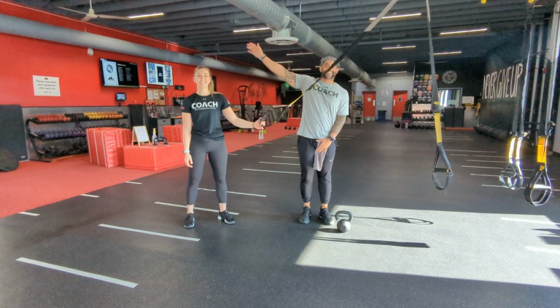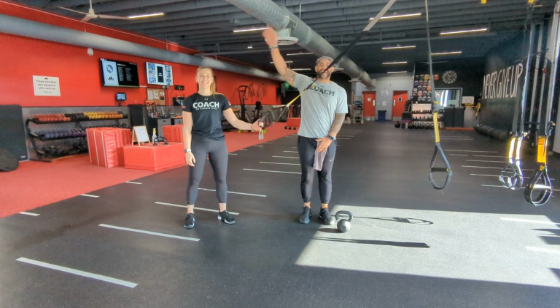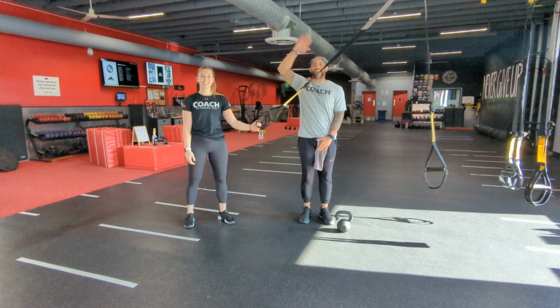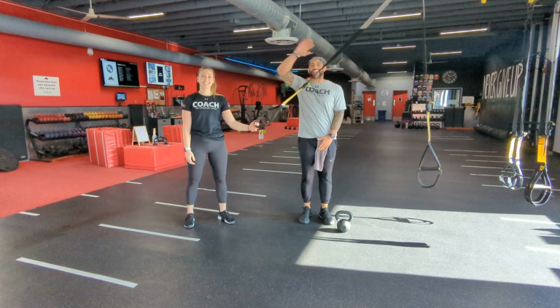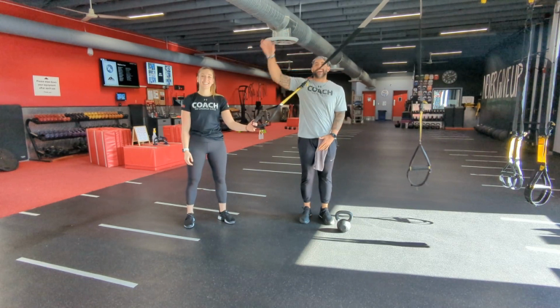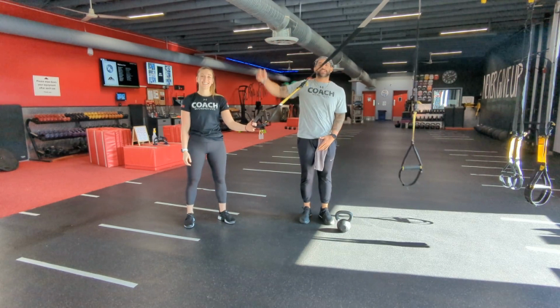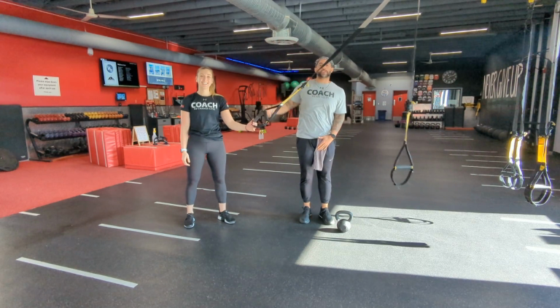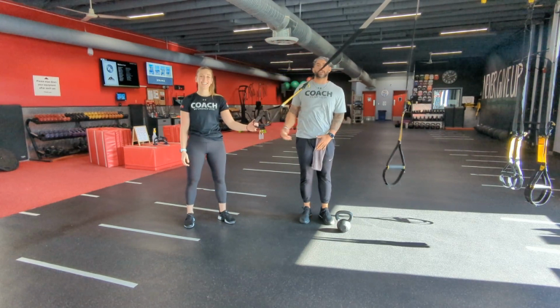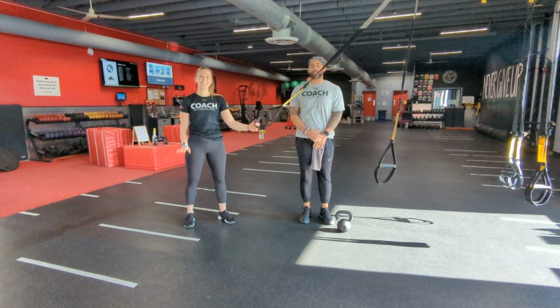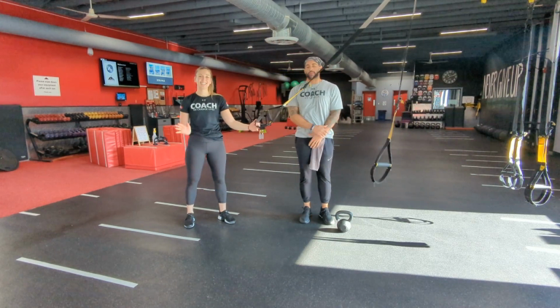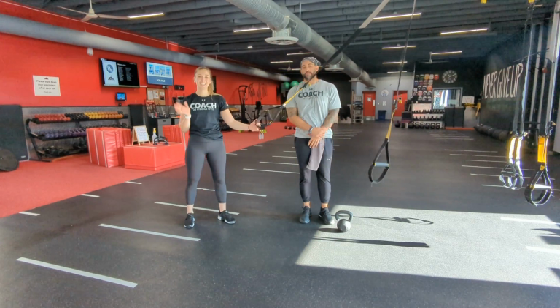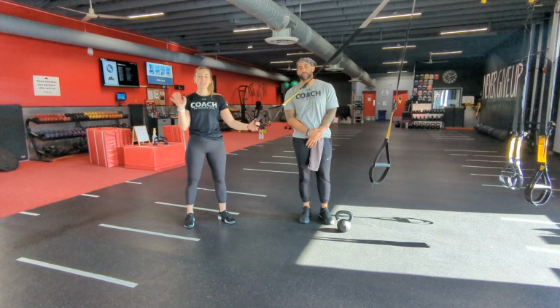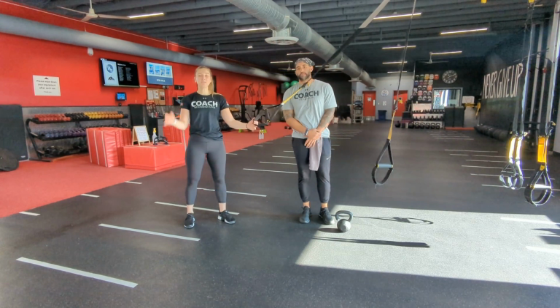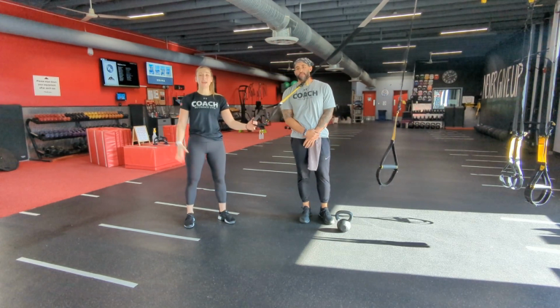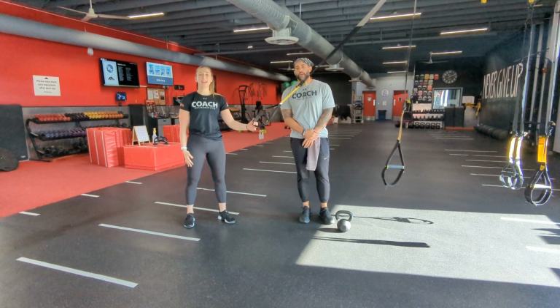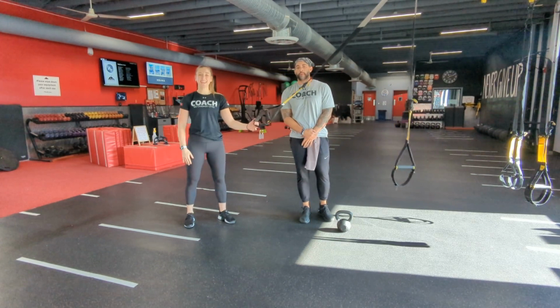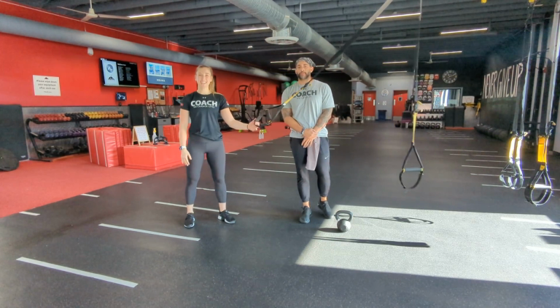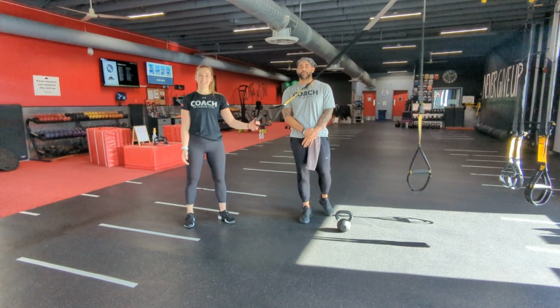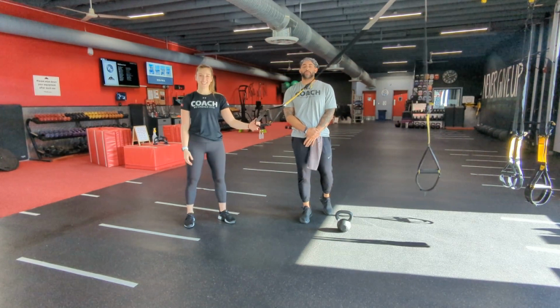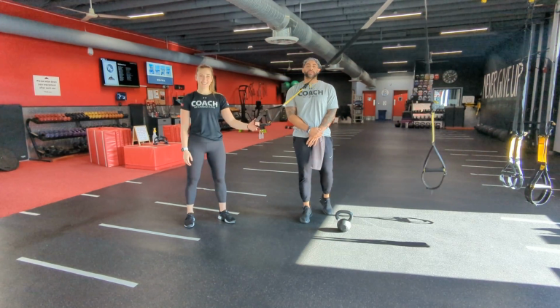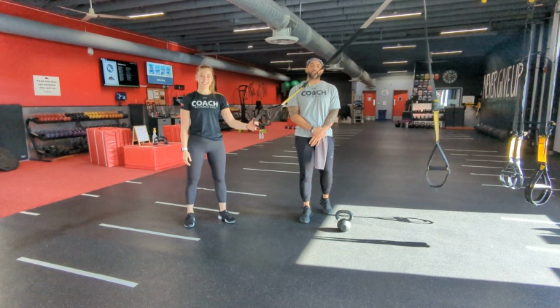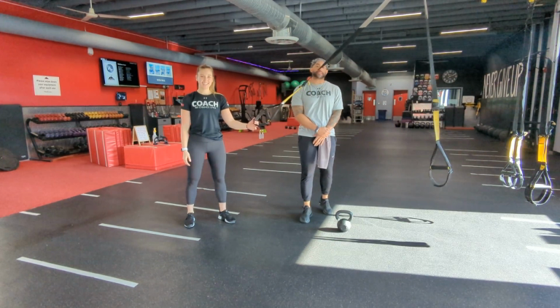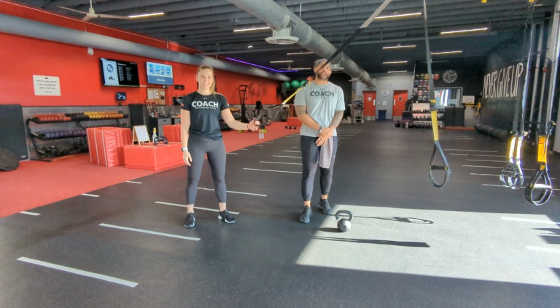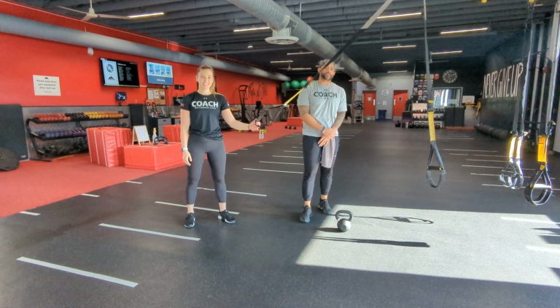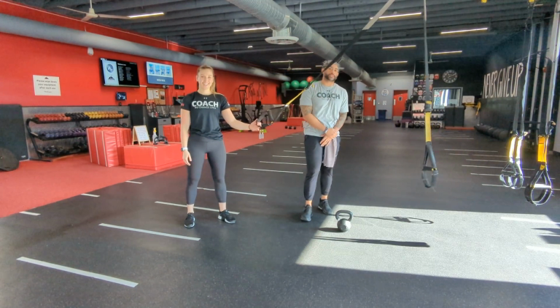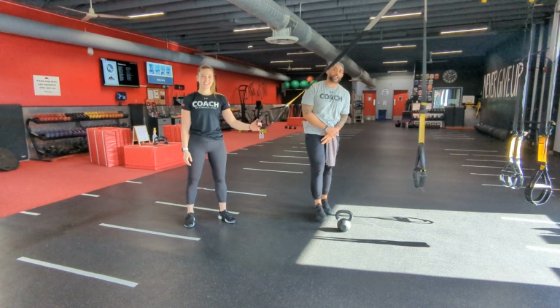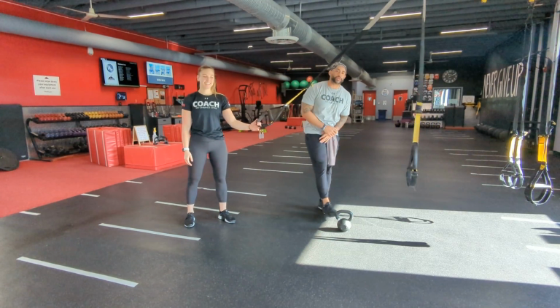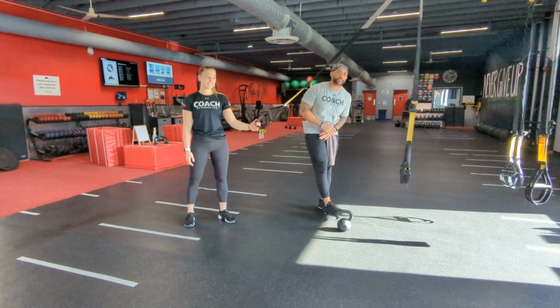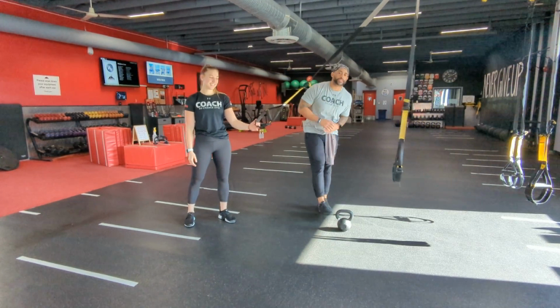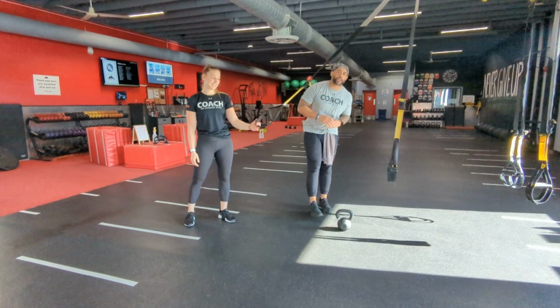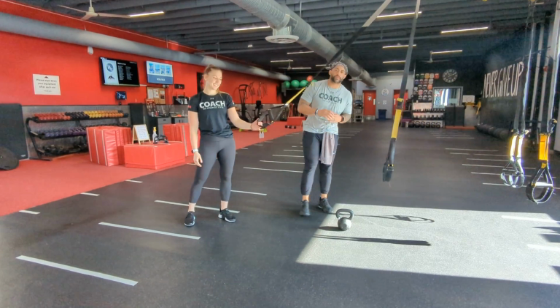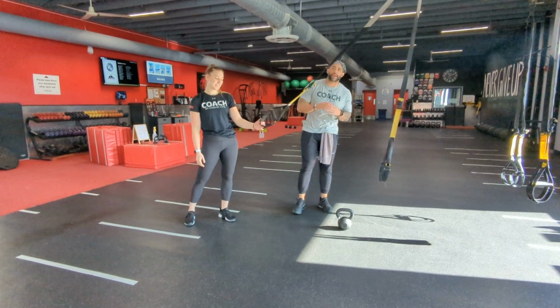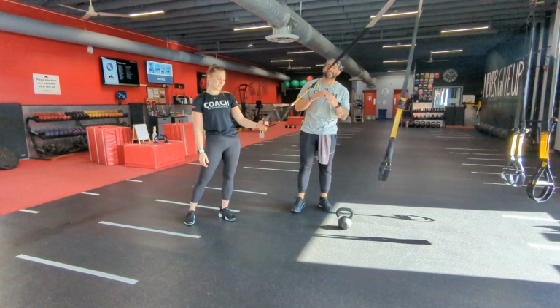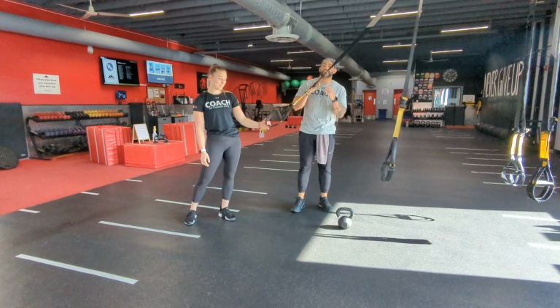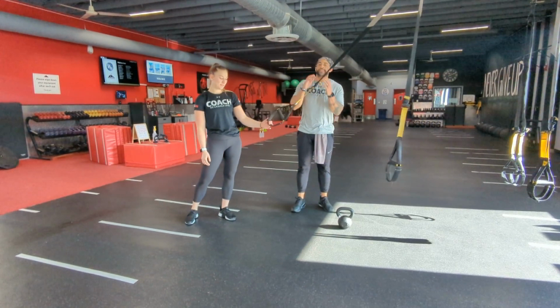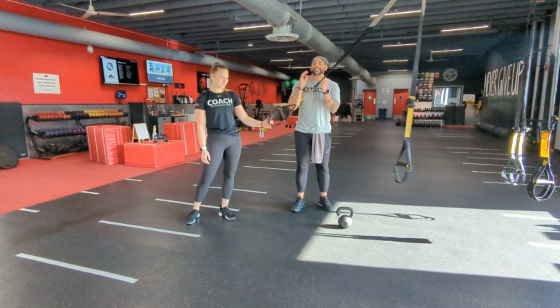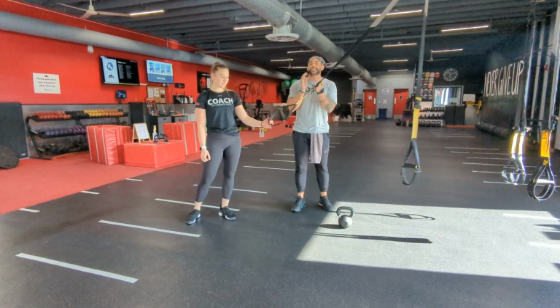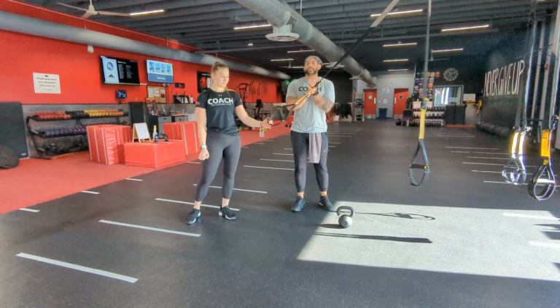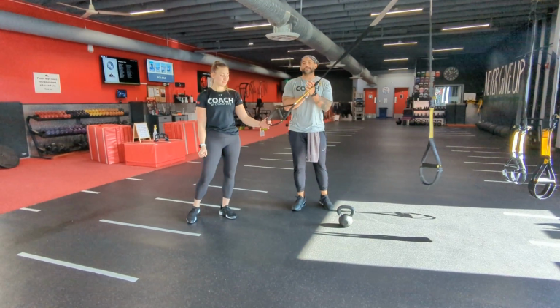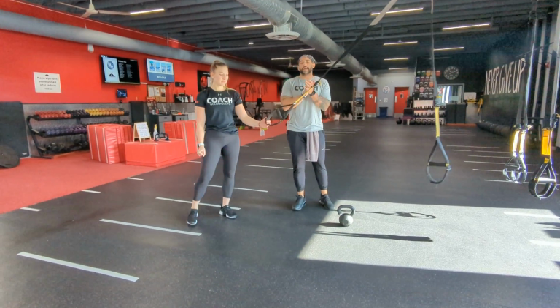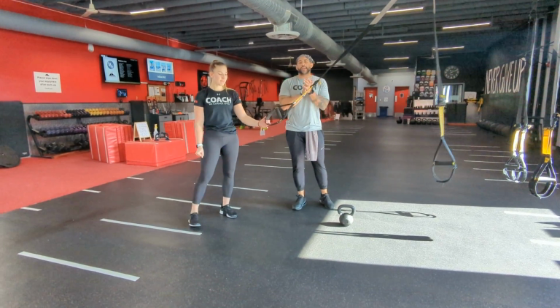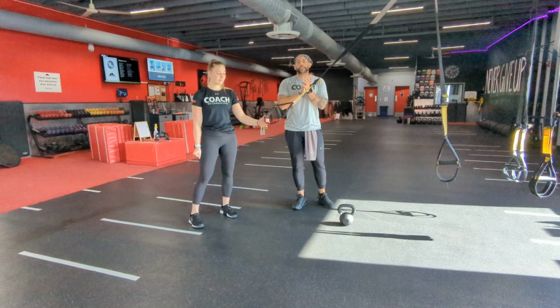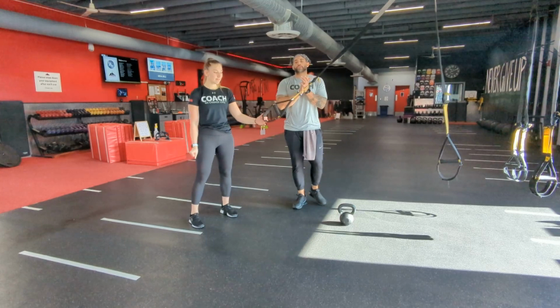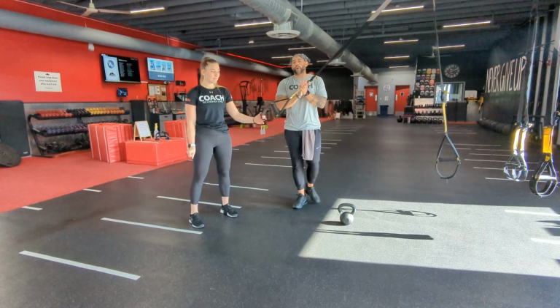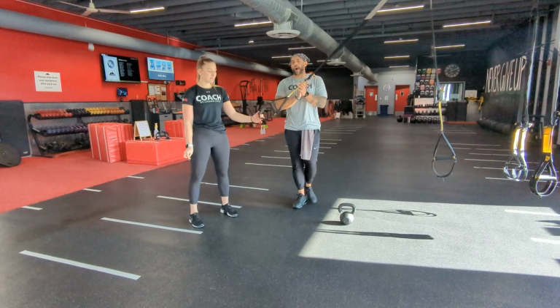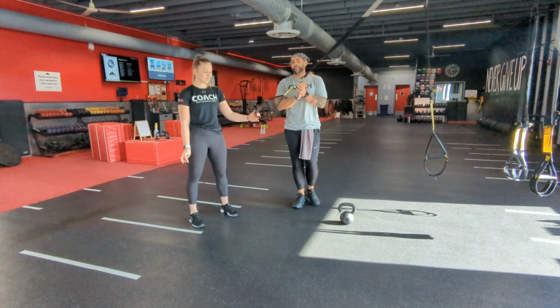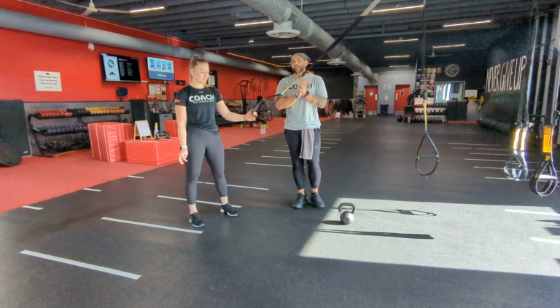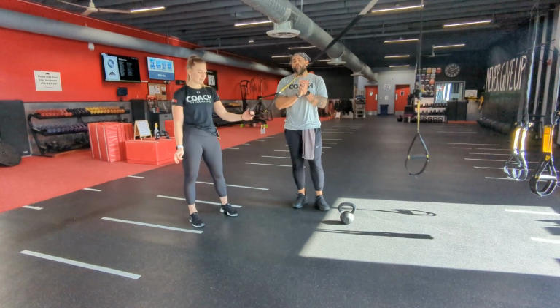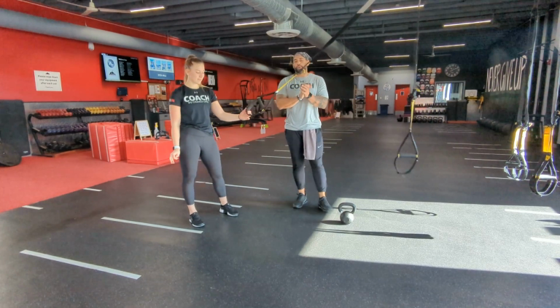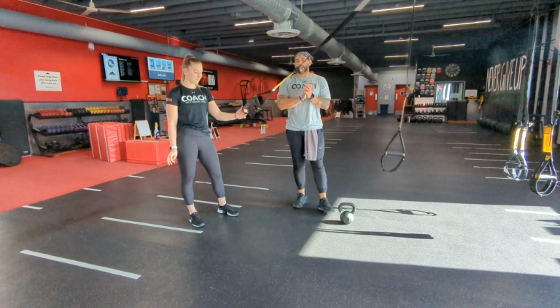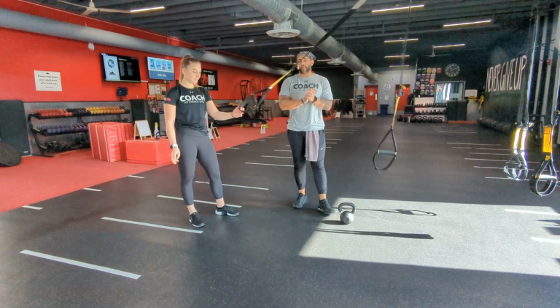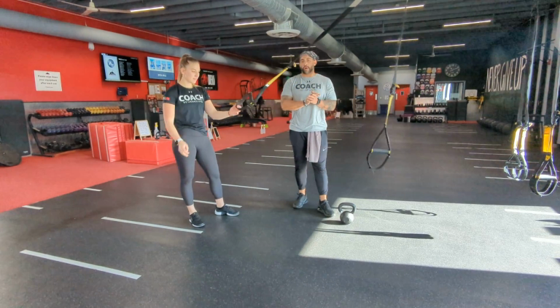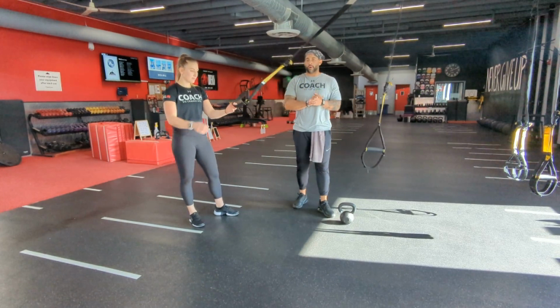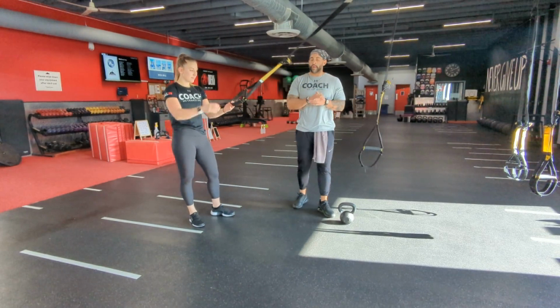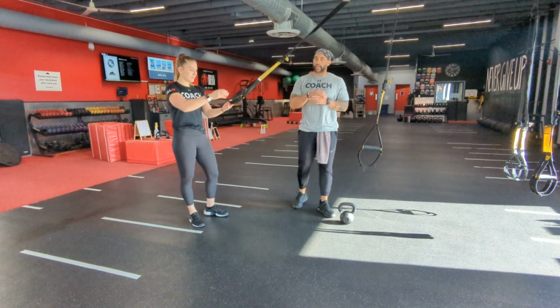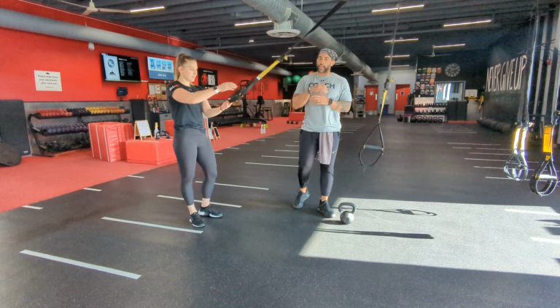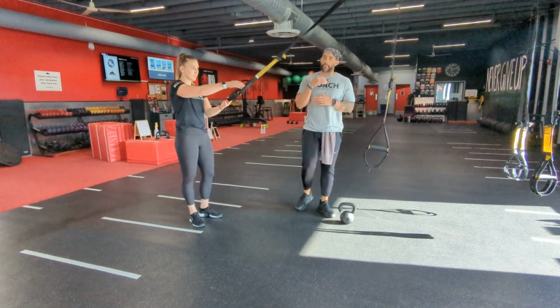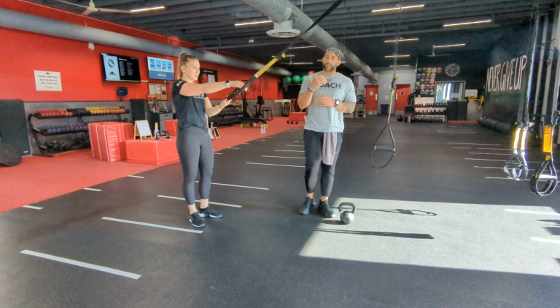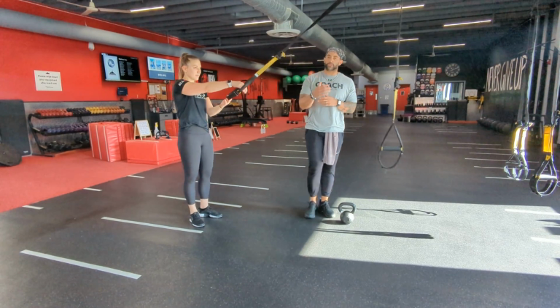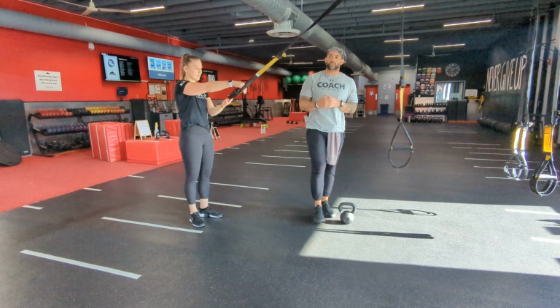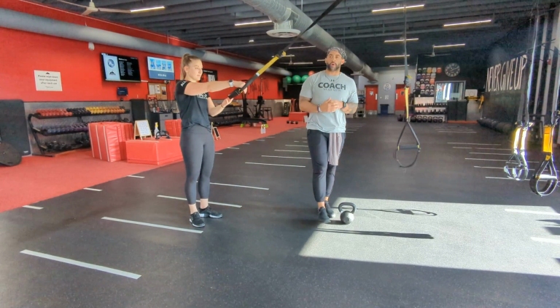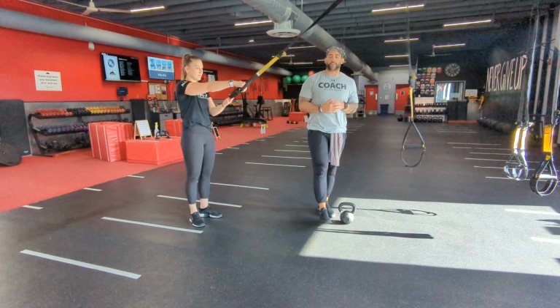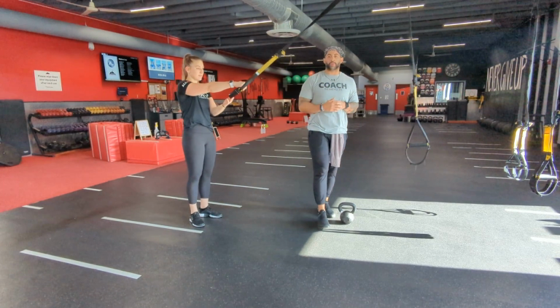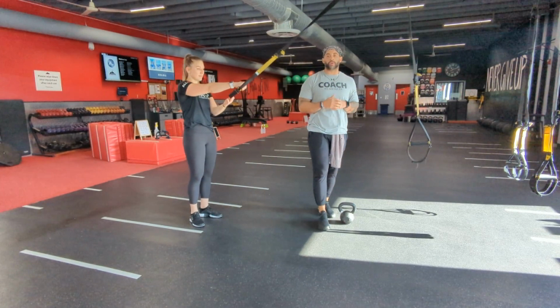Hi guys, it's Coach Matty. I'm here with the TRX single leg squat with a row — also known as the pistol squat with a row.